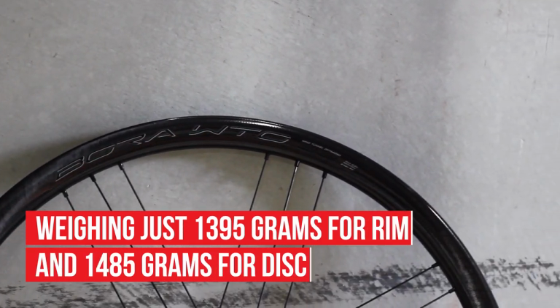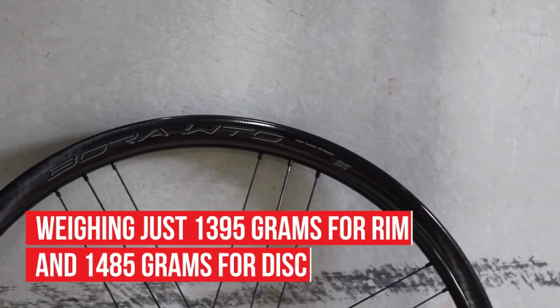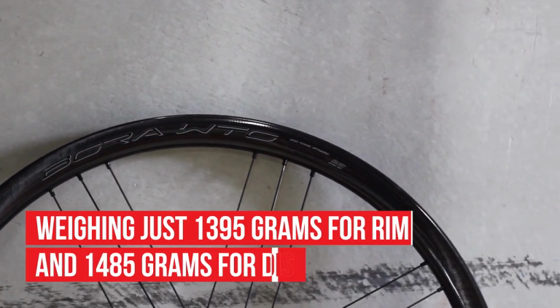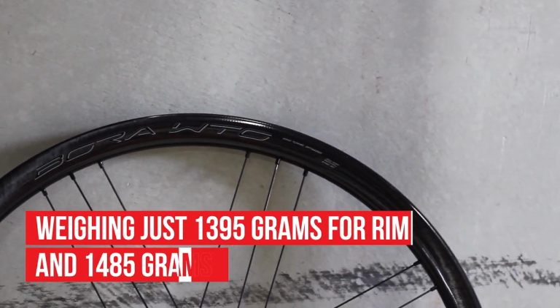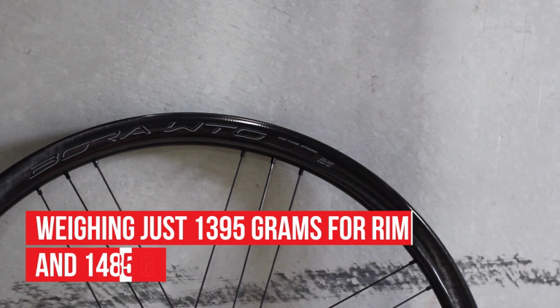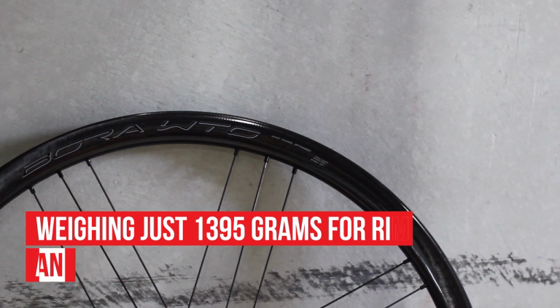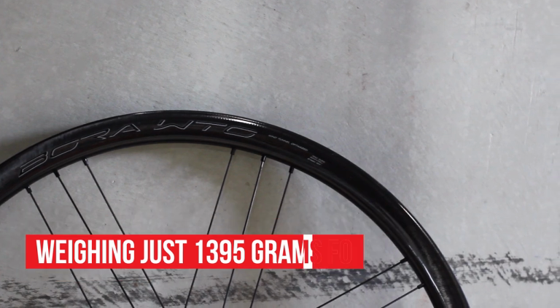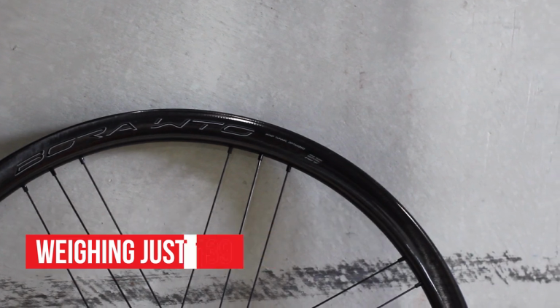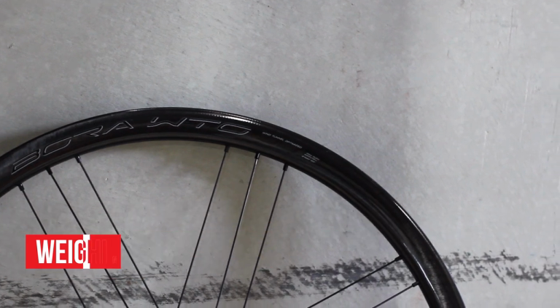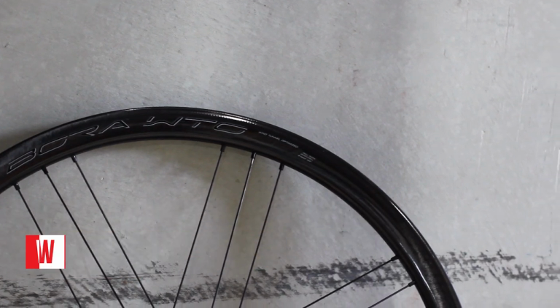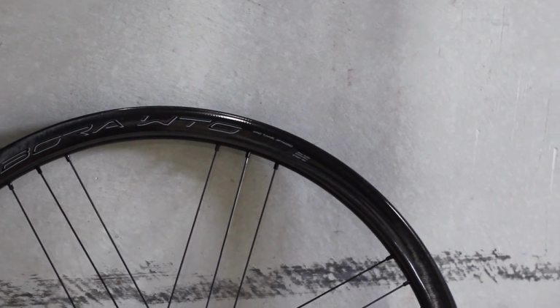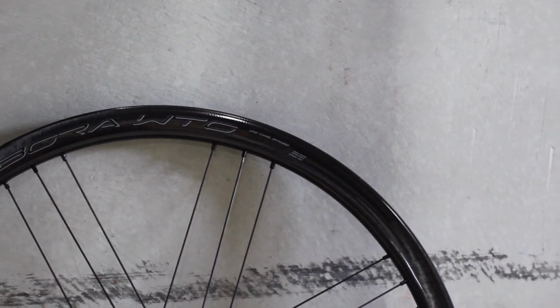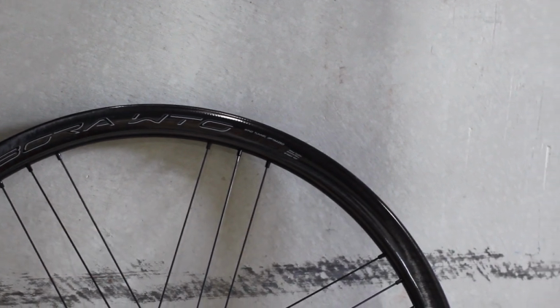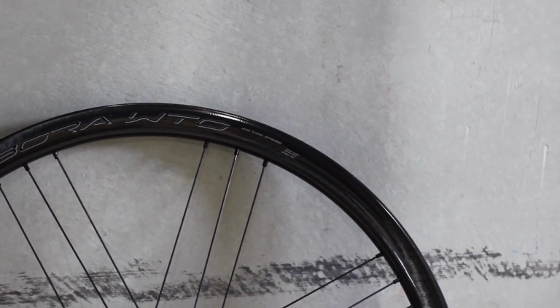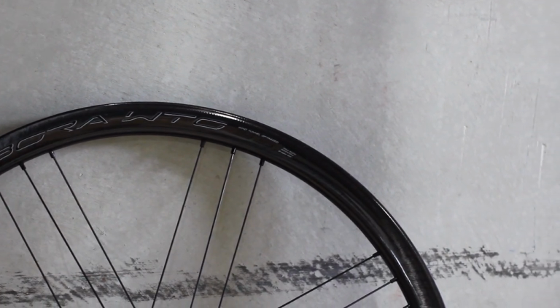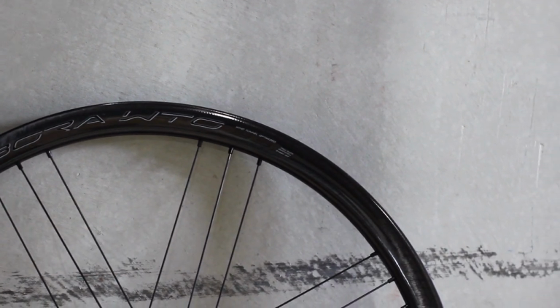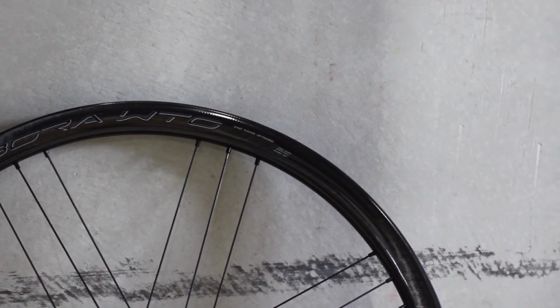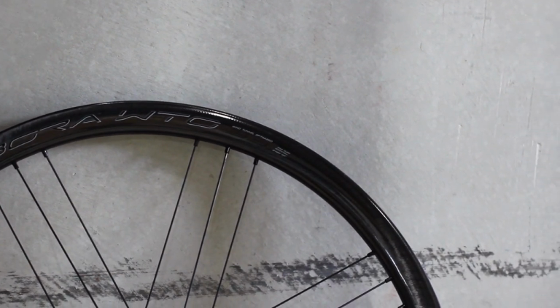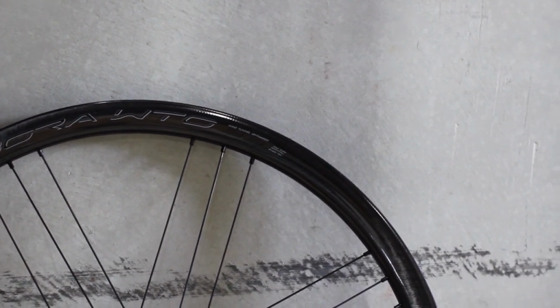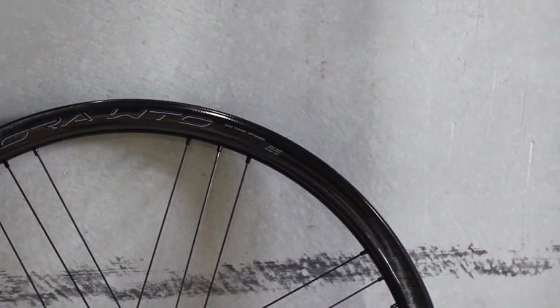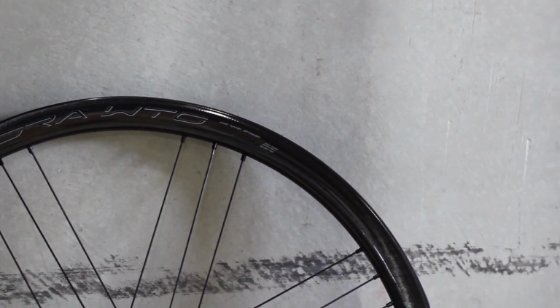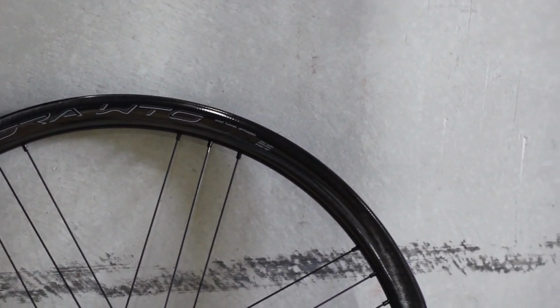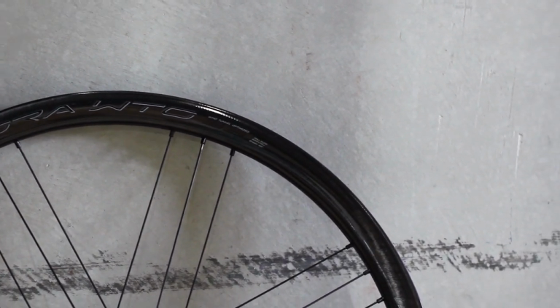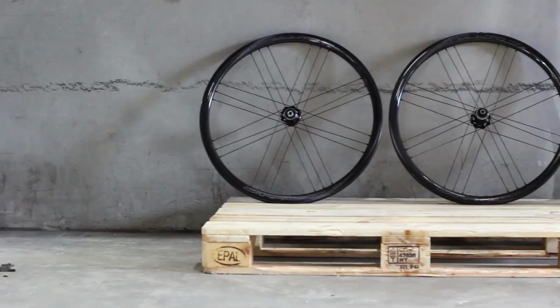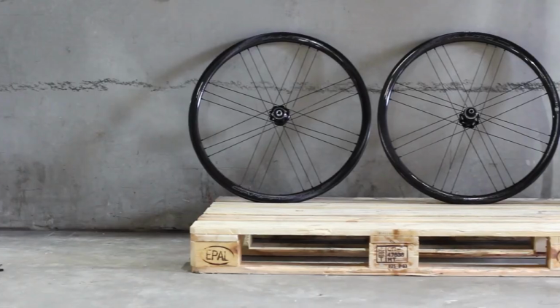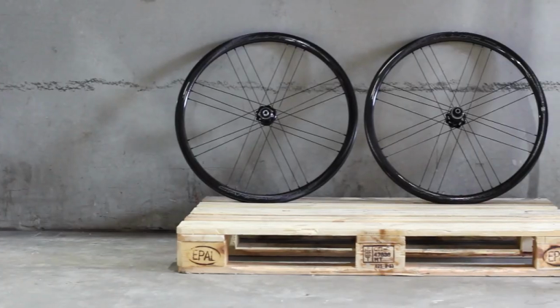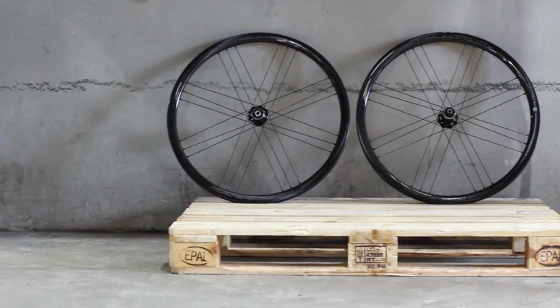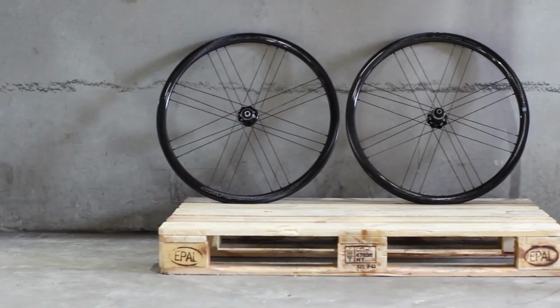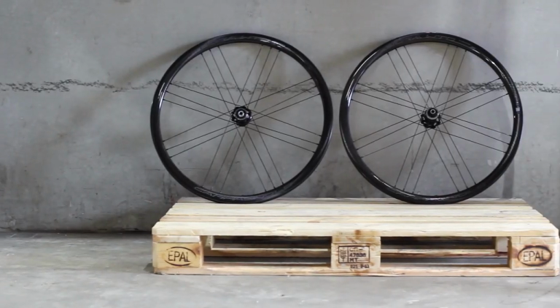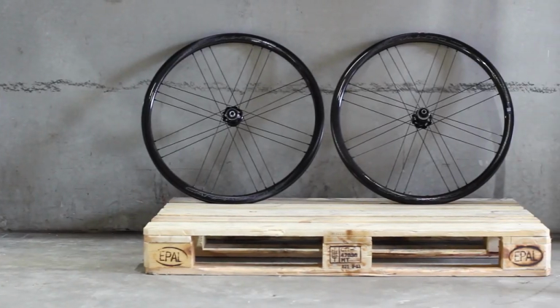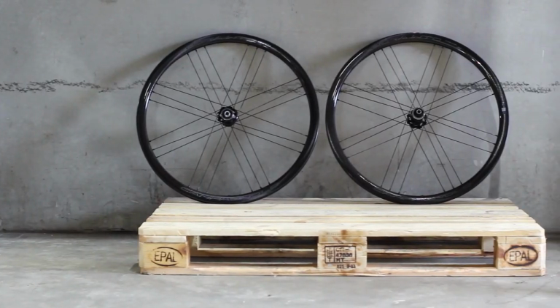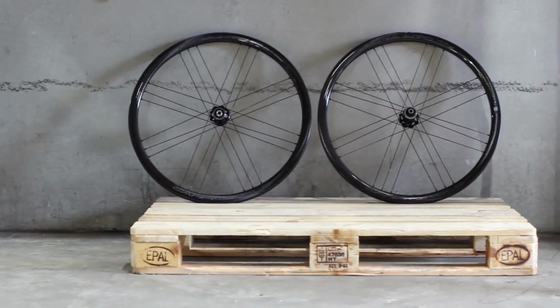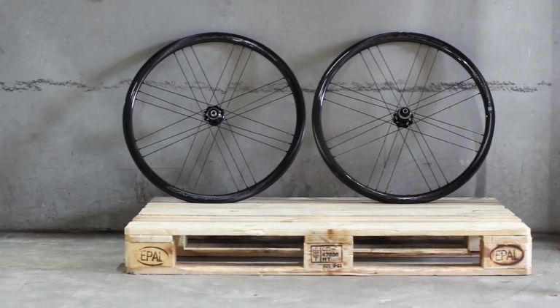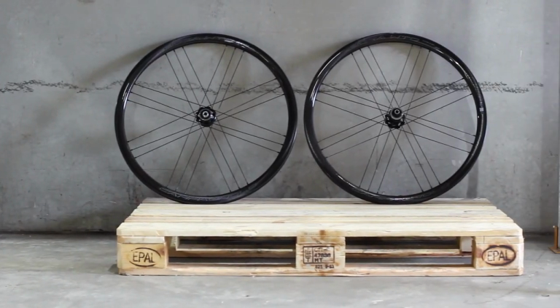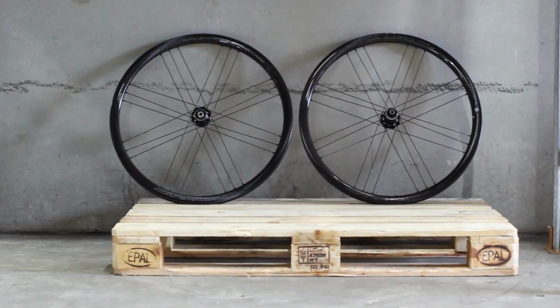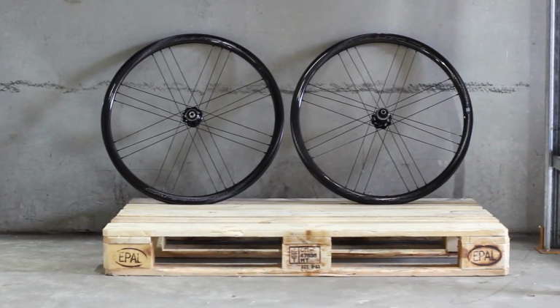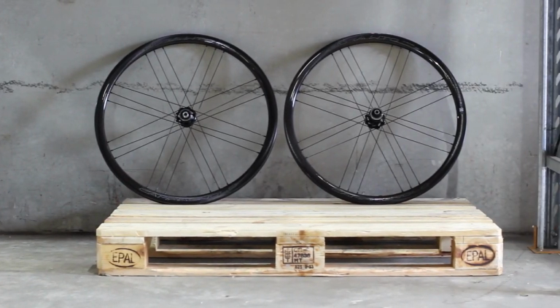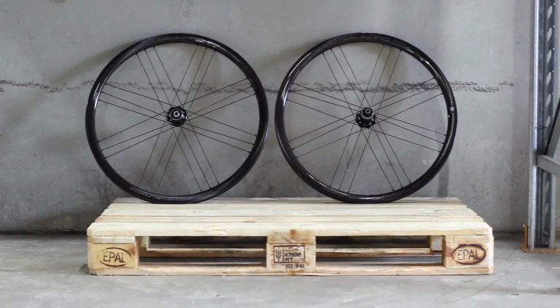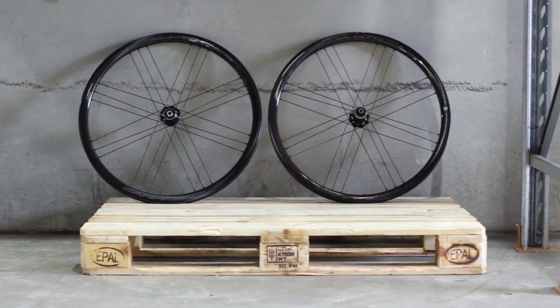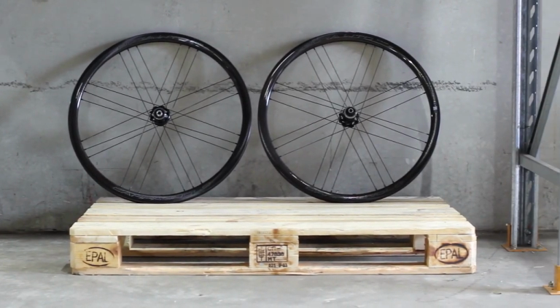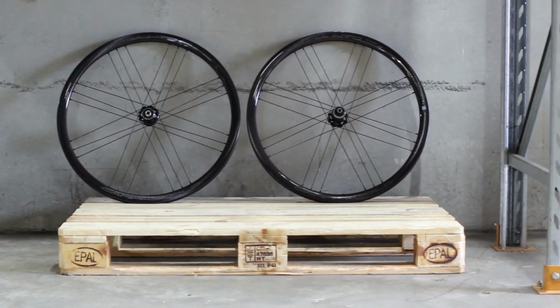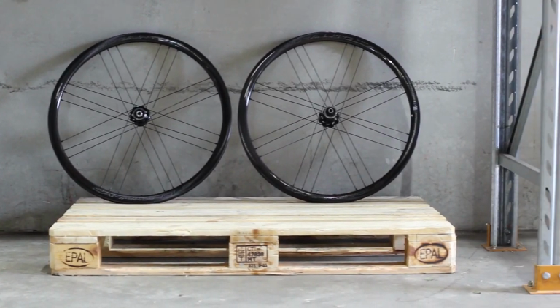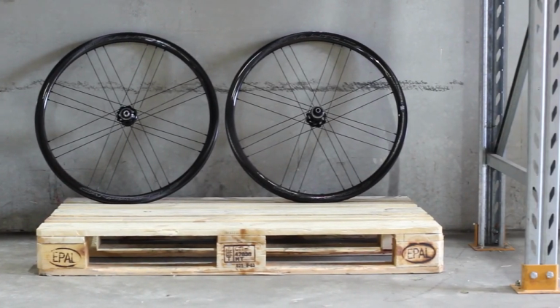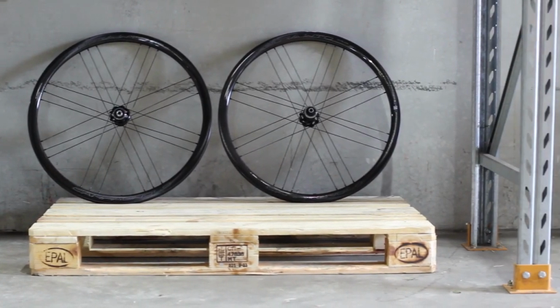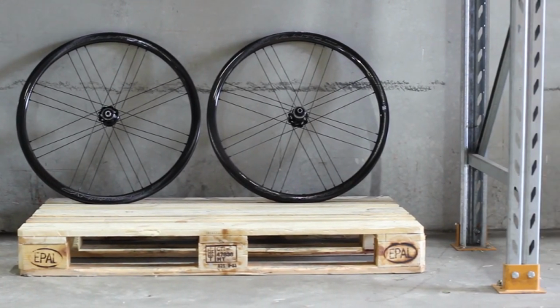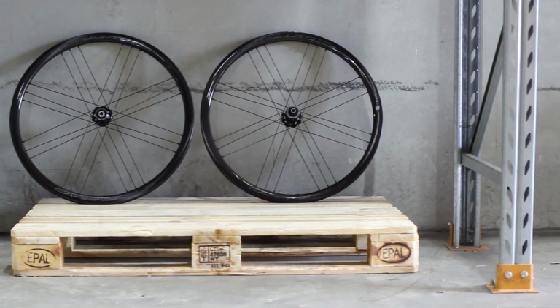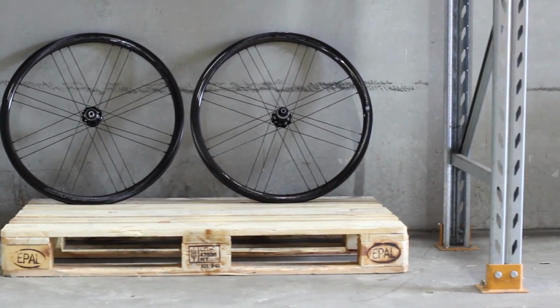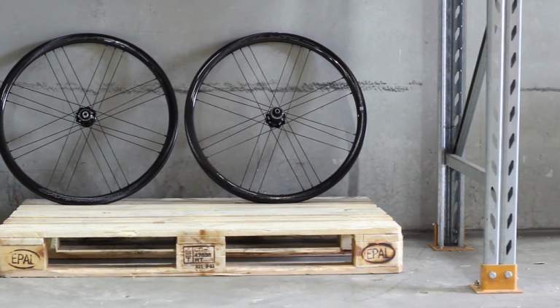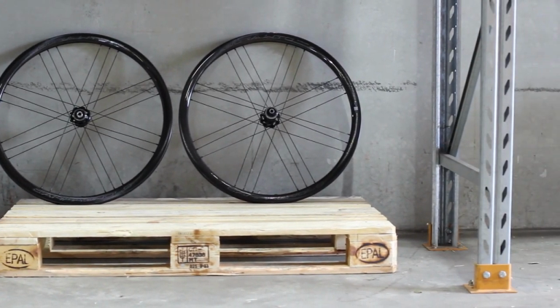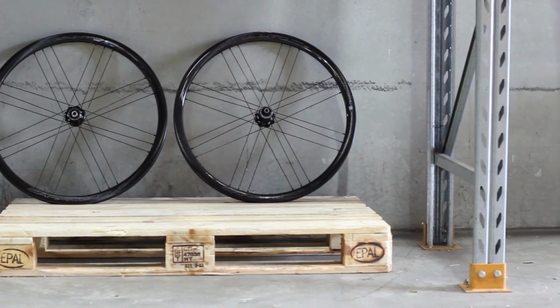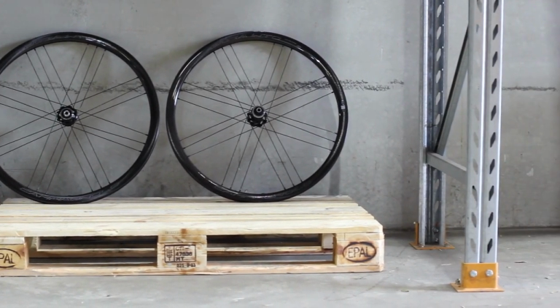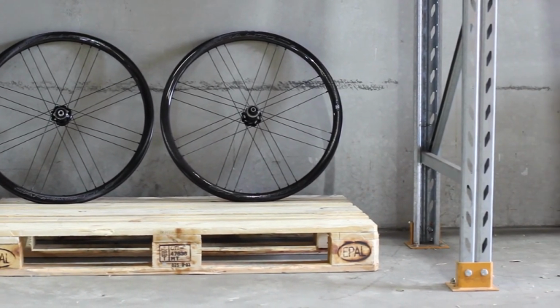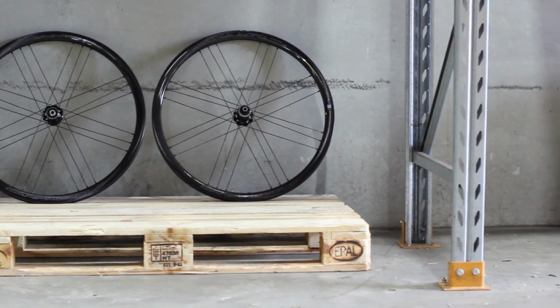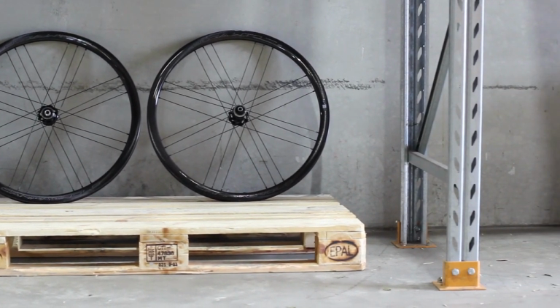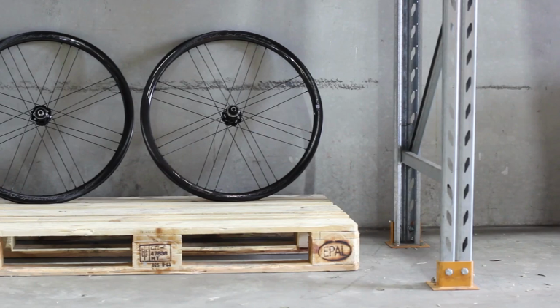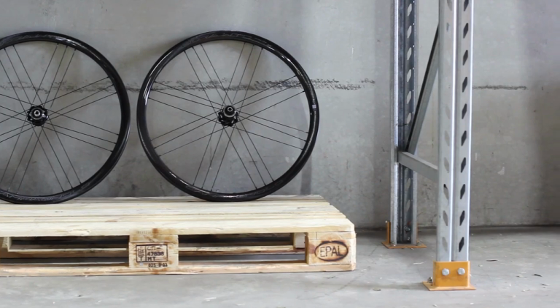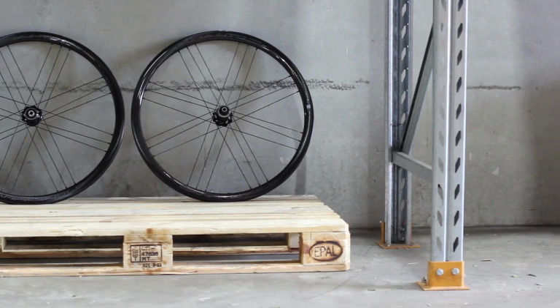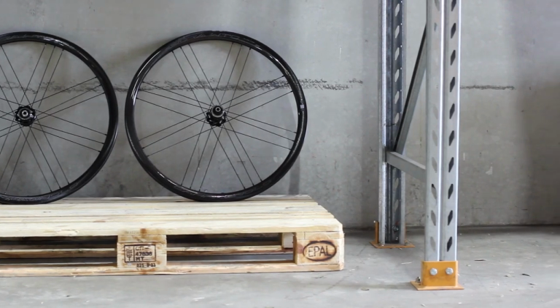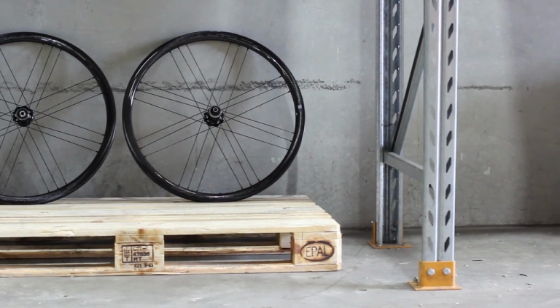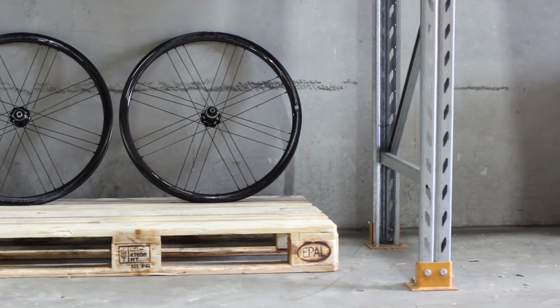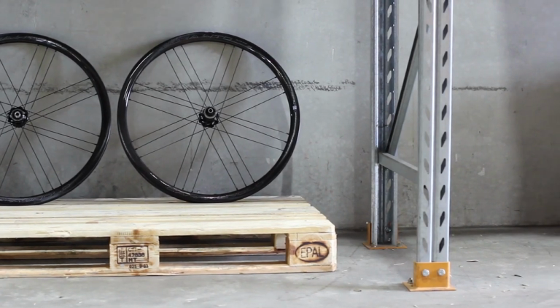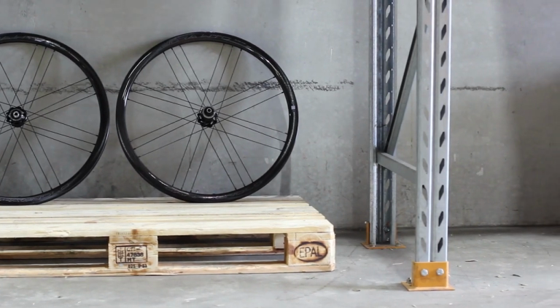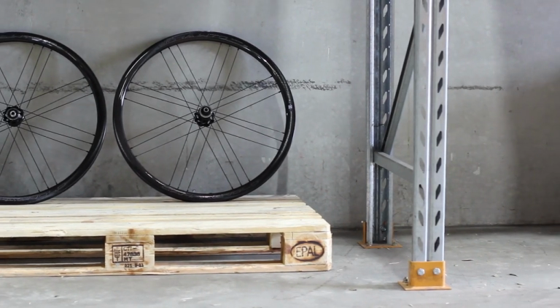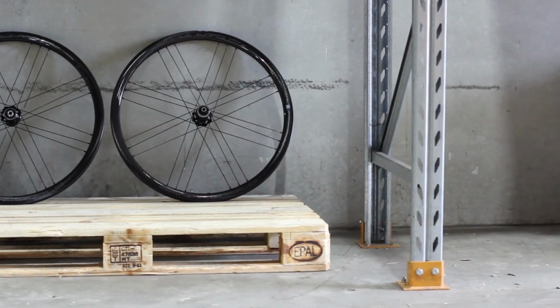These come in at just 1395g a pair for the rim option and 1485g for disc. And although these rims feature a shallow profile, they've been wind tunnel optimised to ensure no aerodynamic opportunity has been missed.